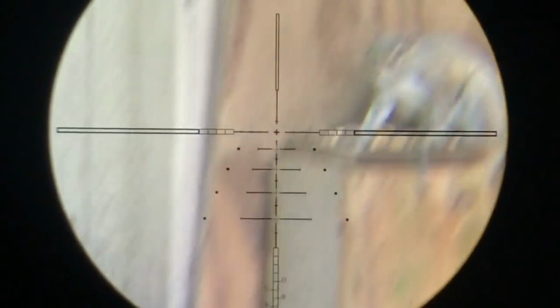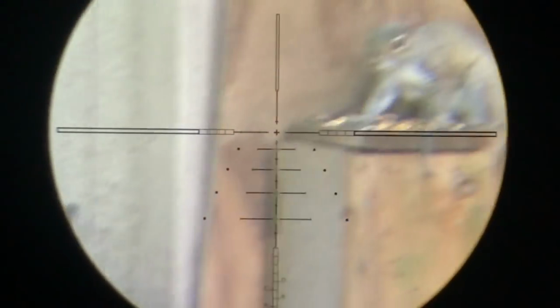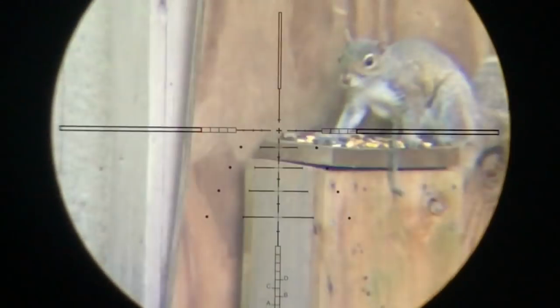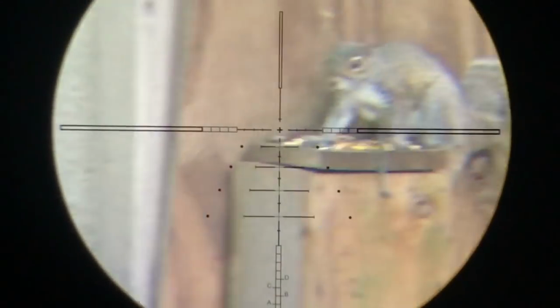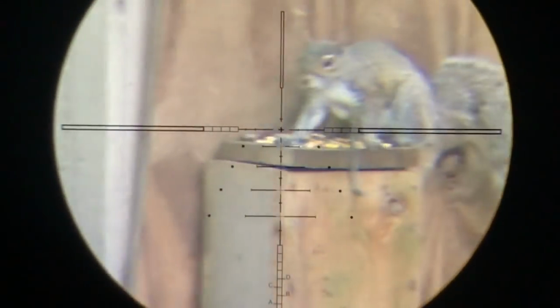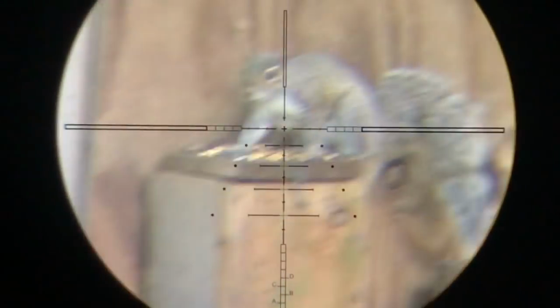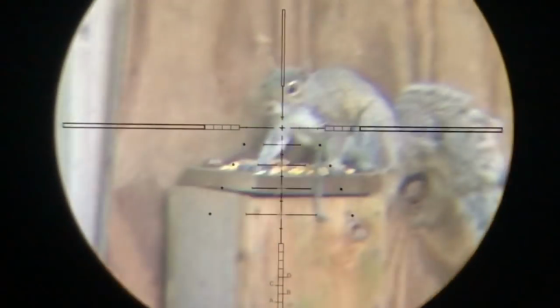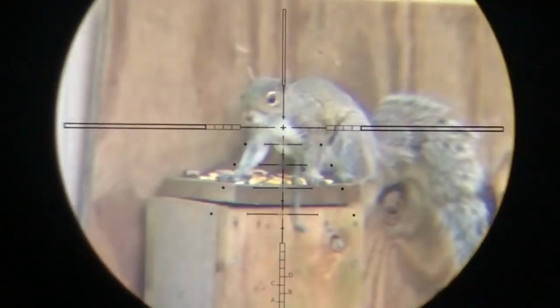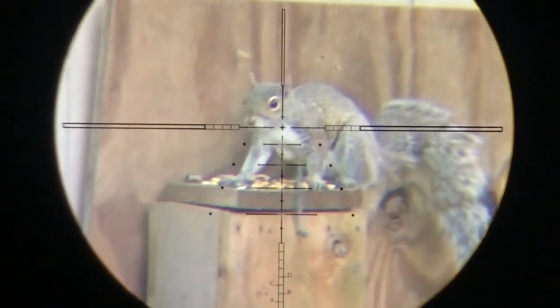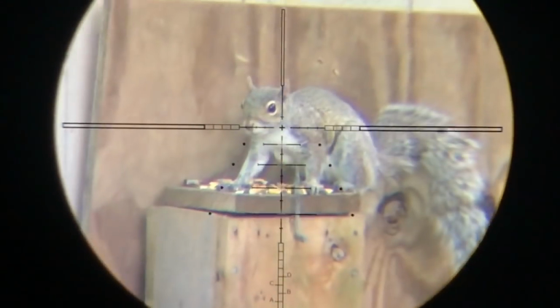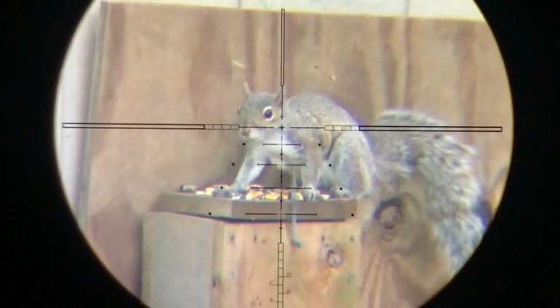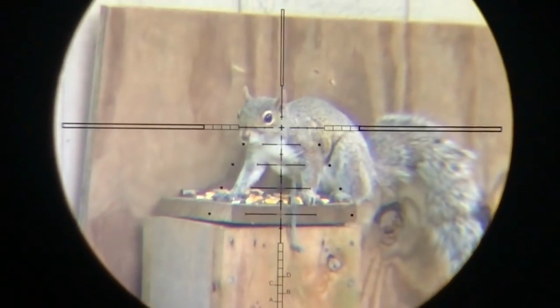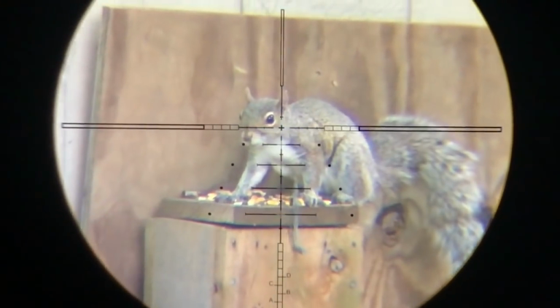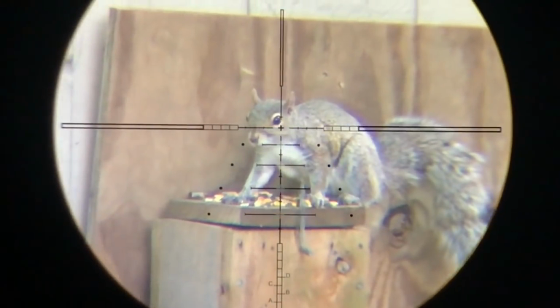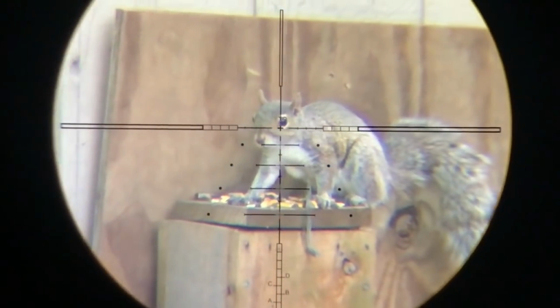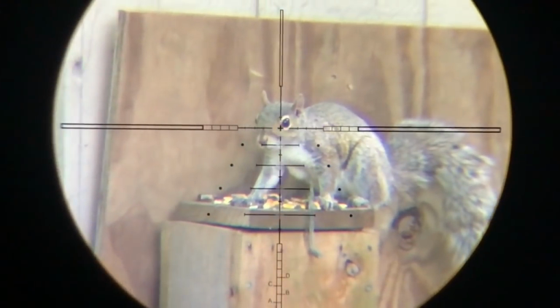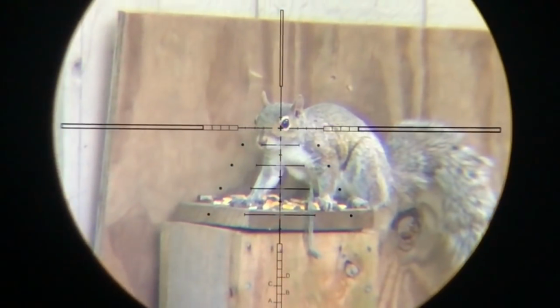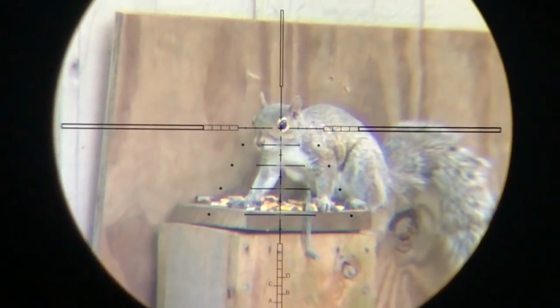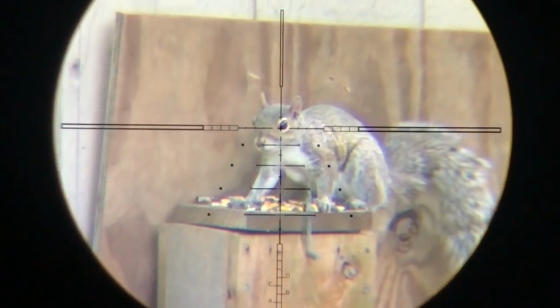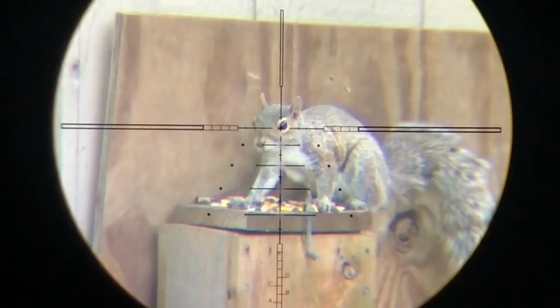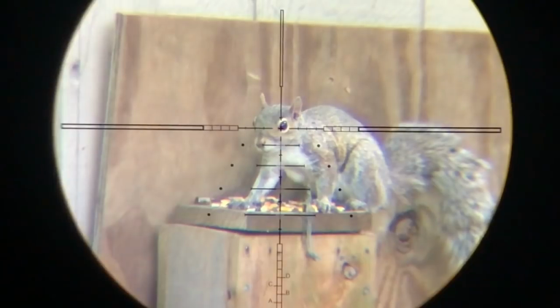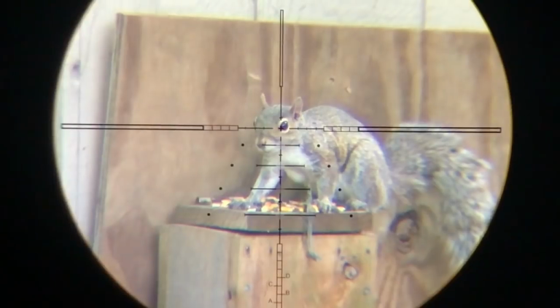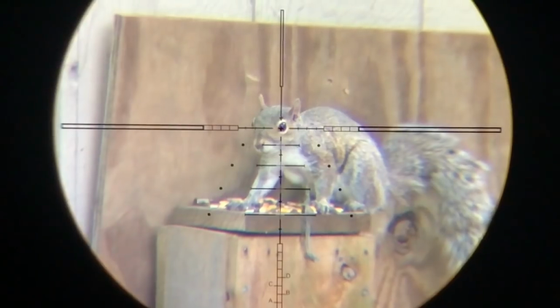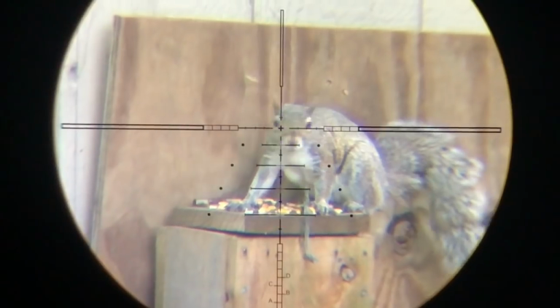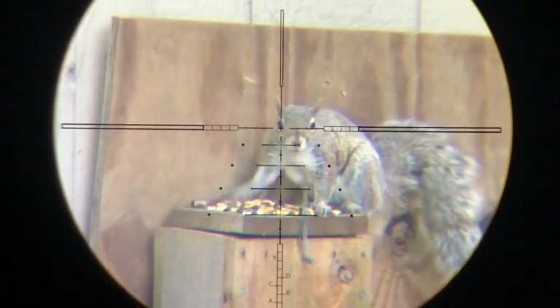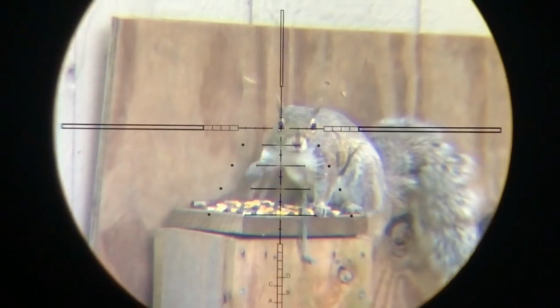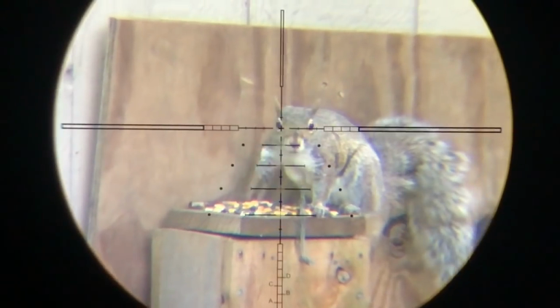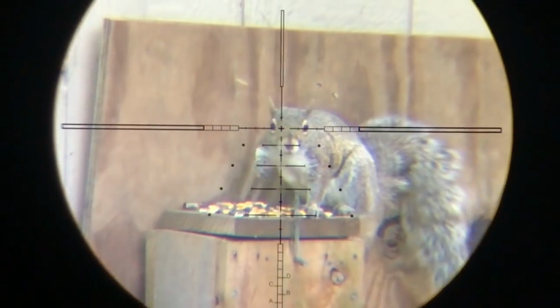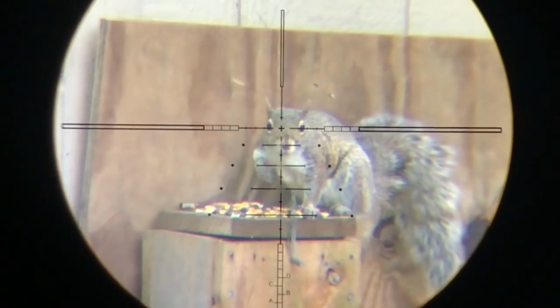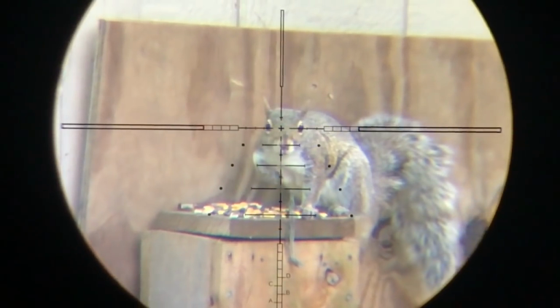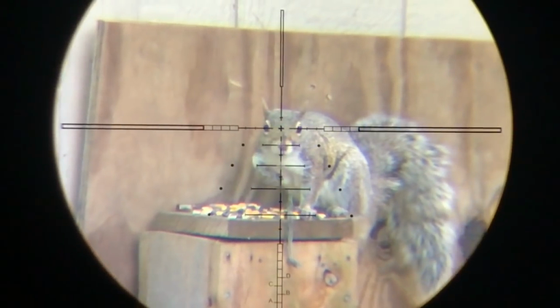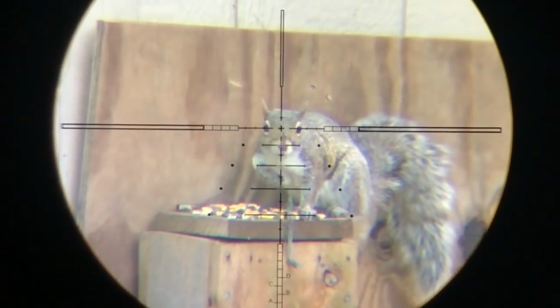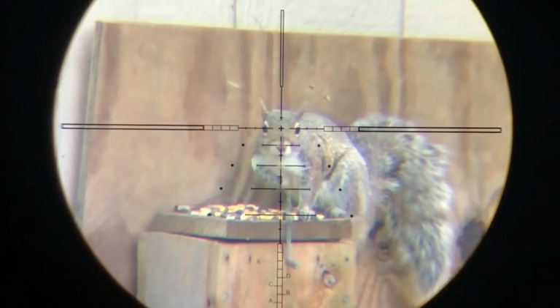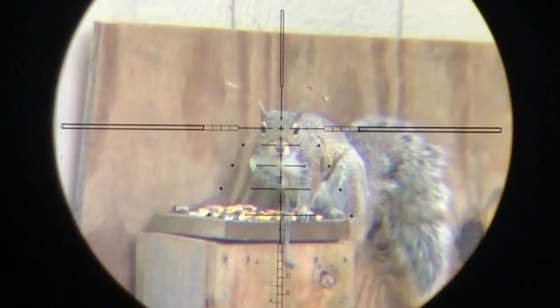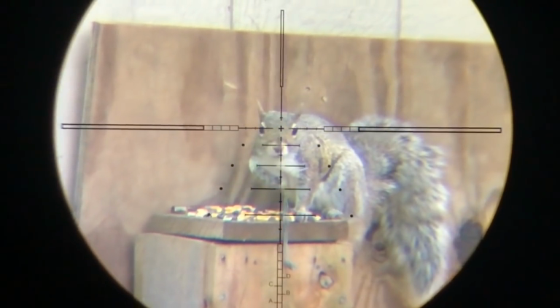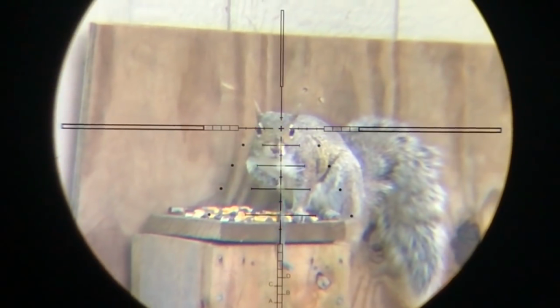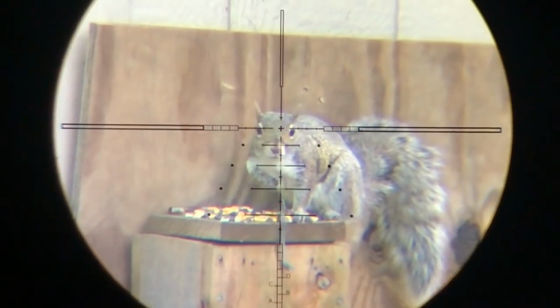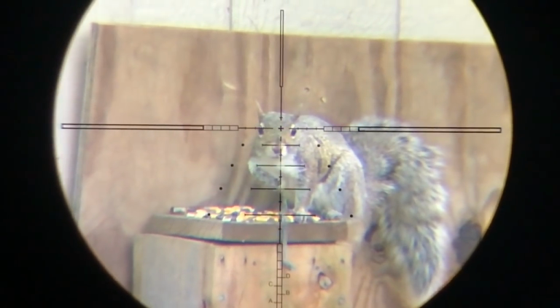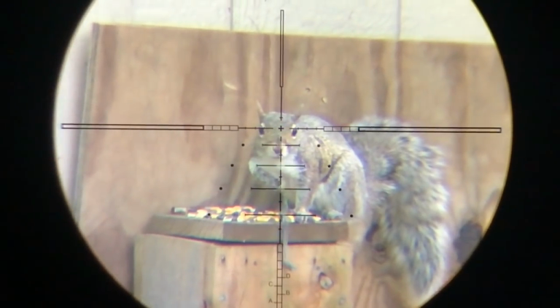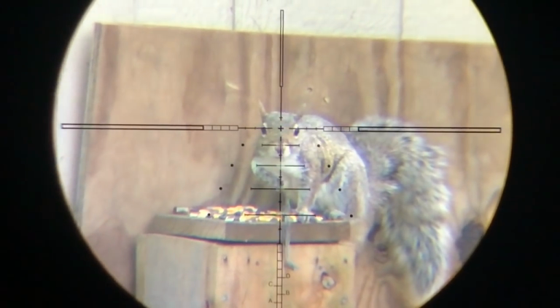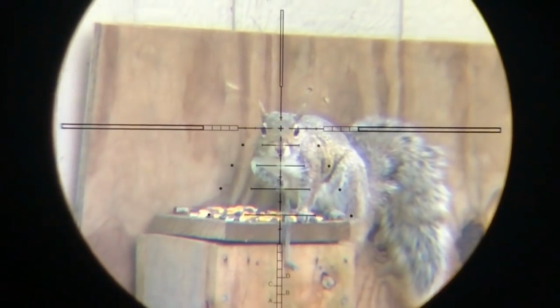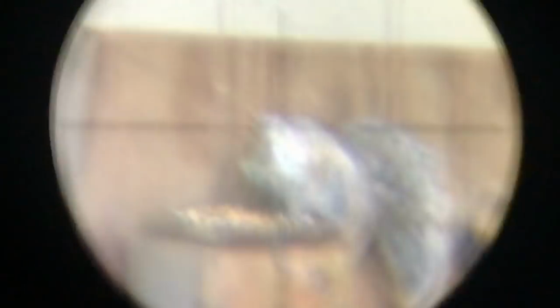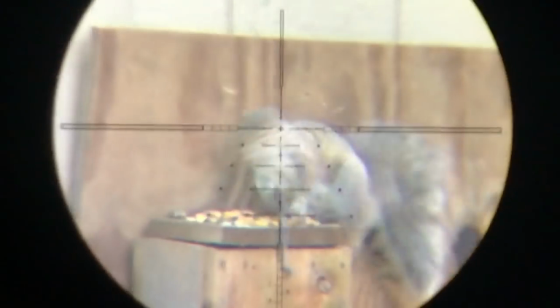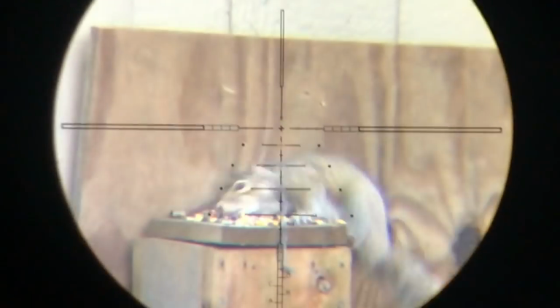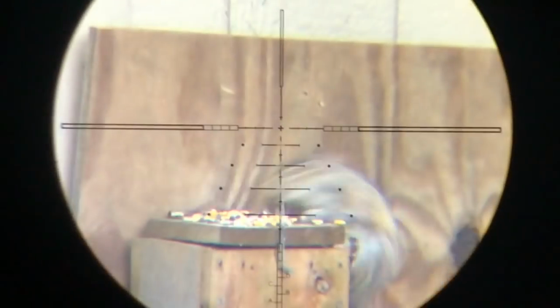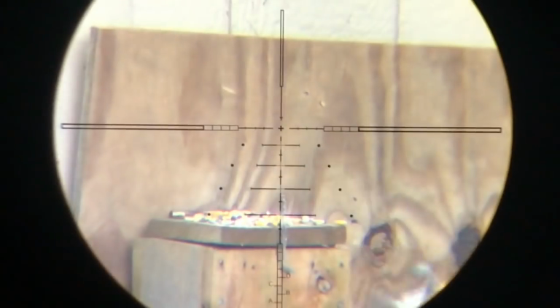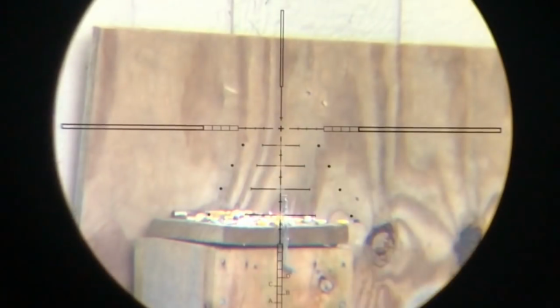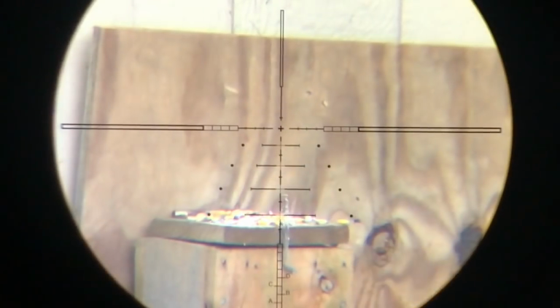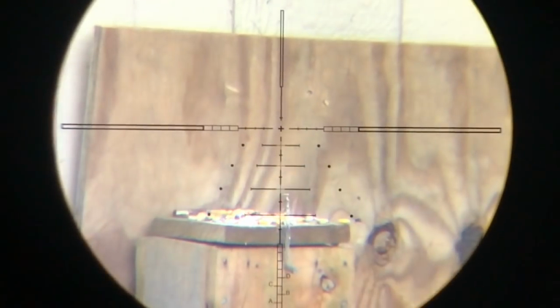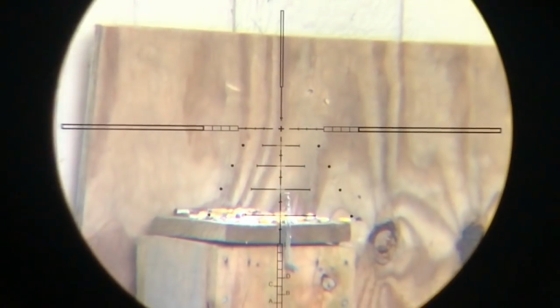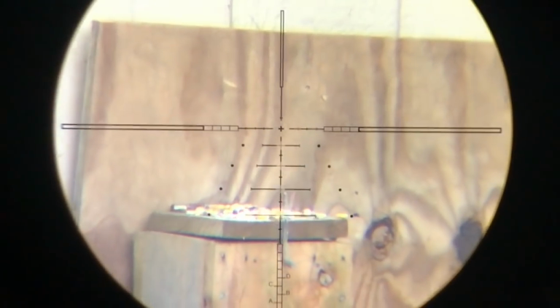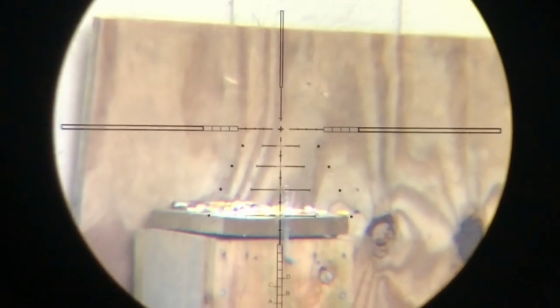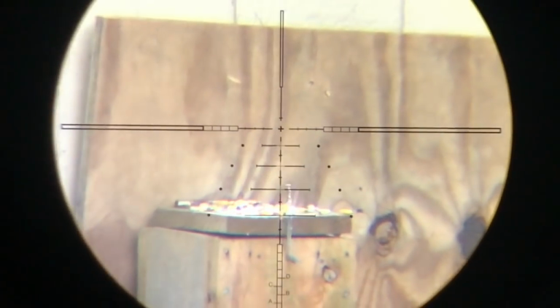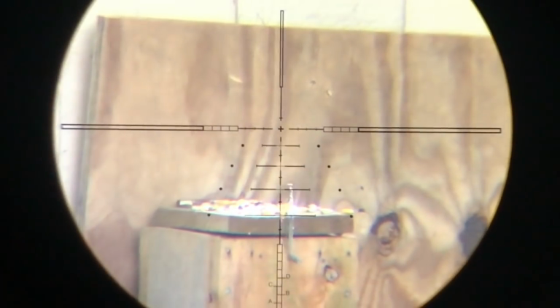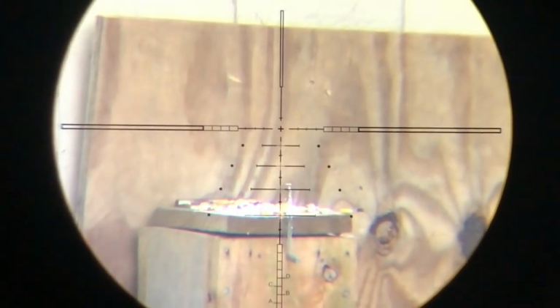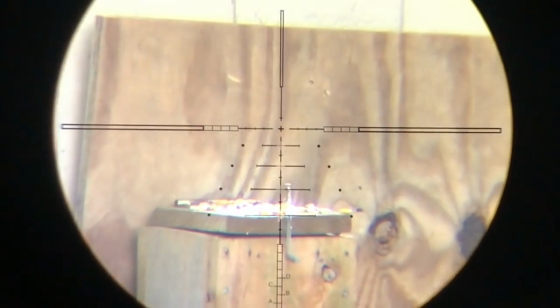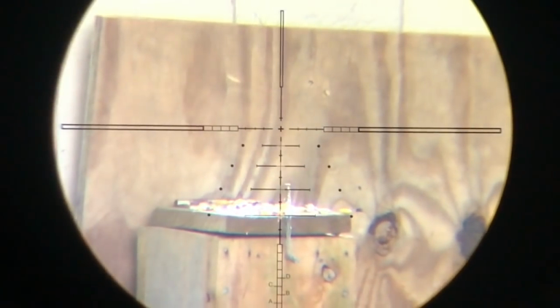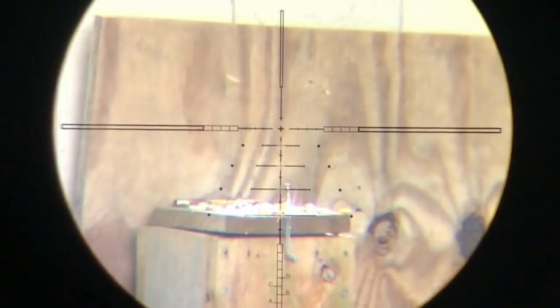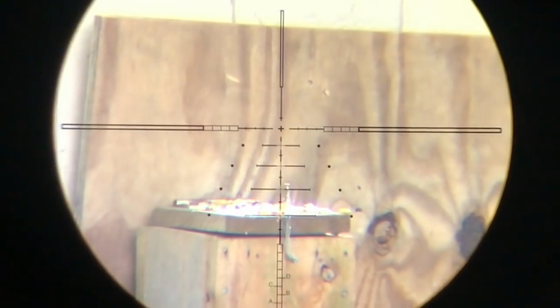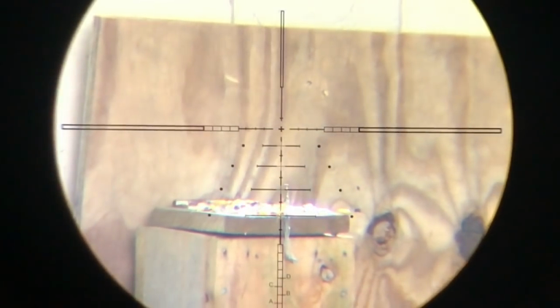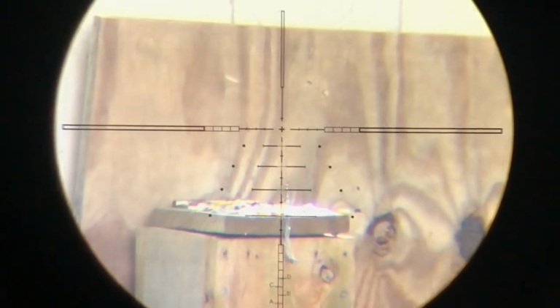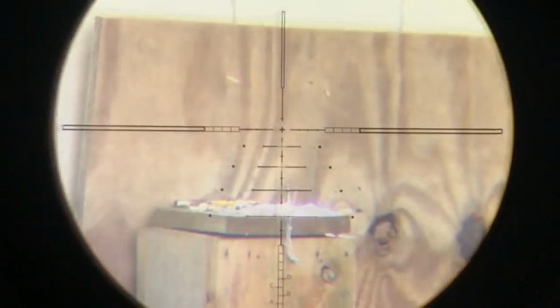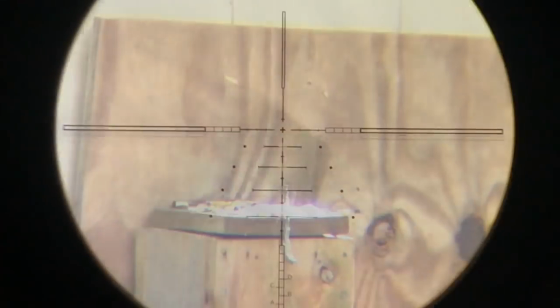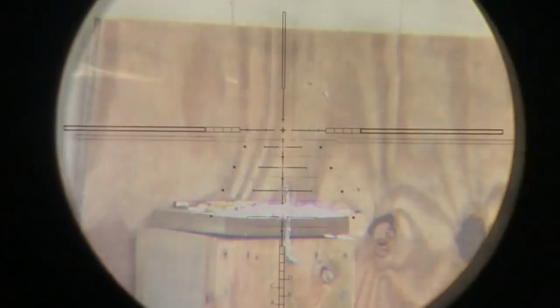I really love it when they look directly at me for the shot. It's hard to make a bad shot when they do that.